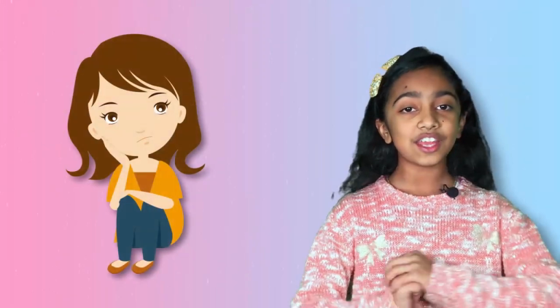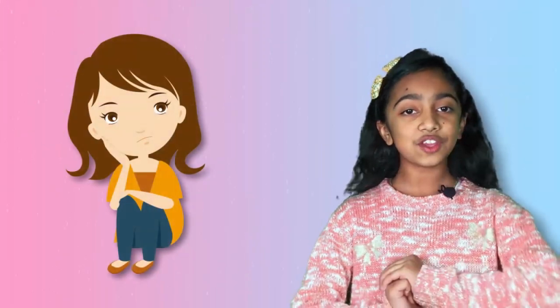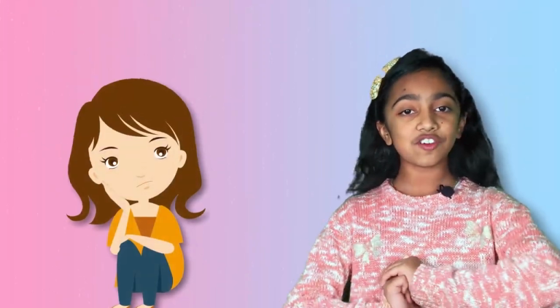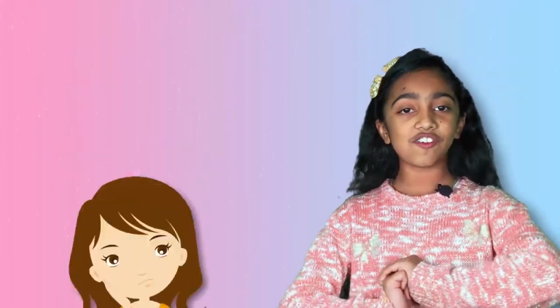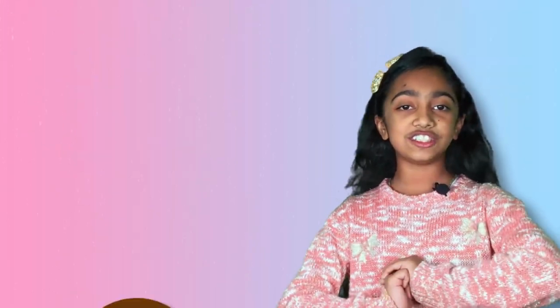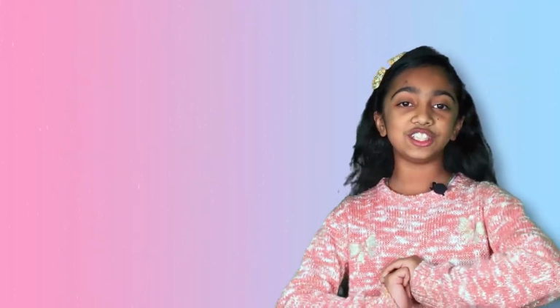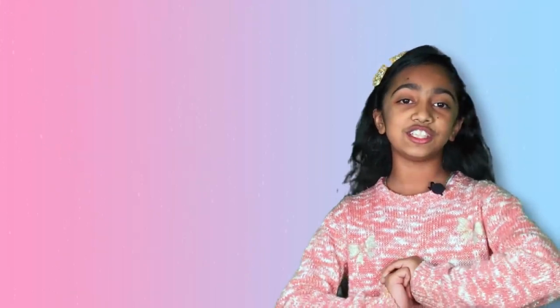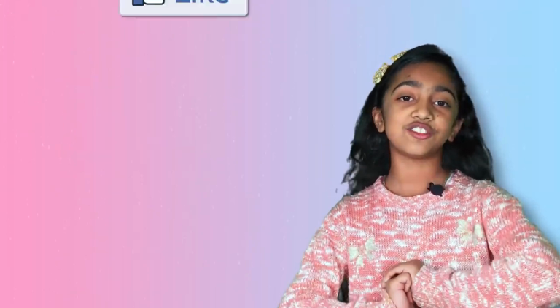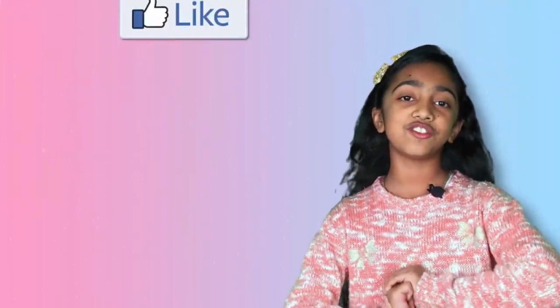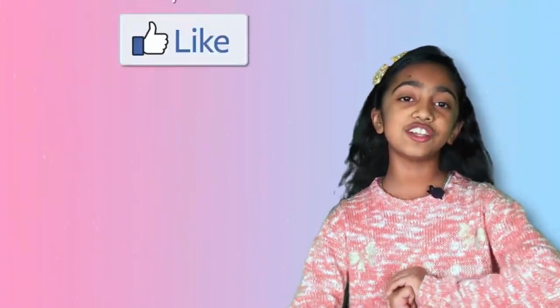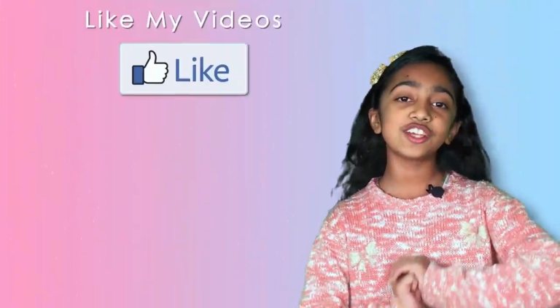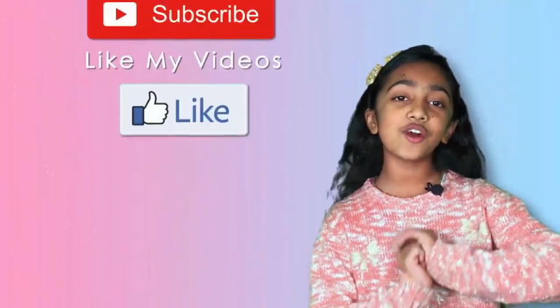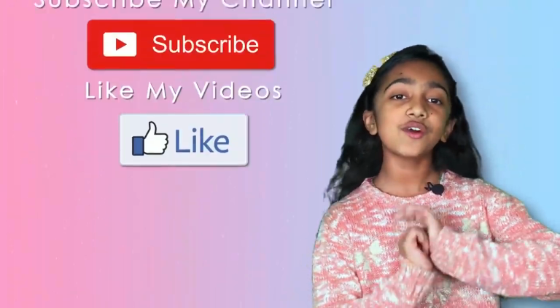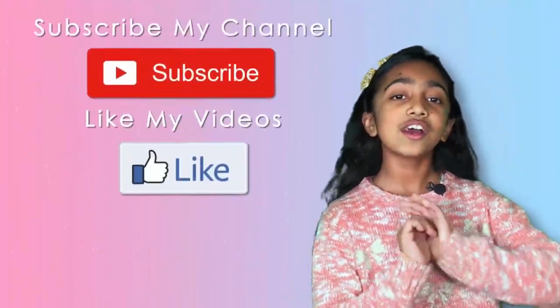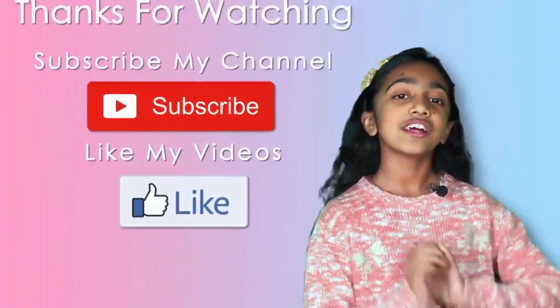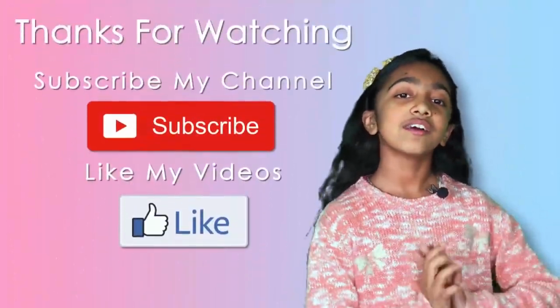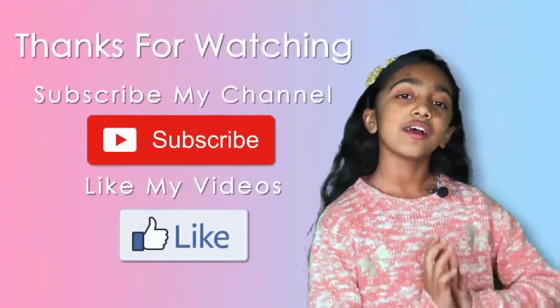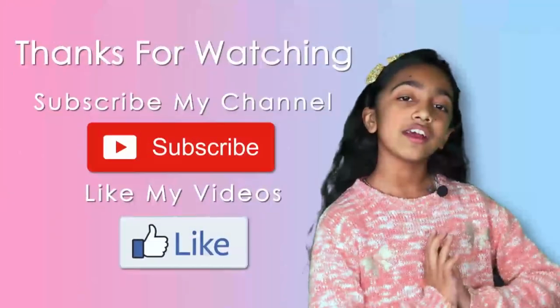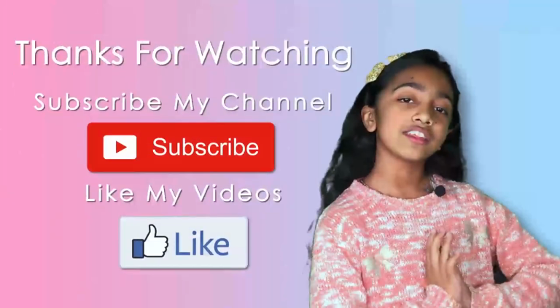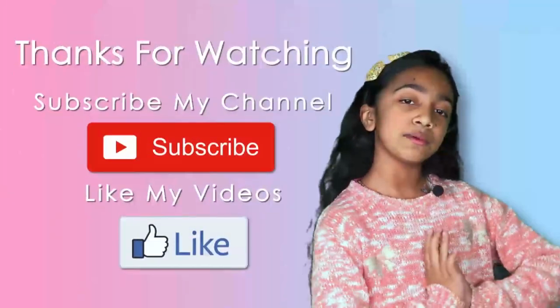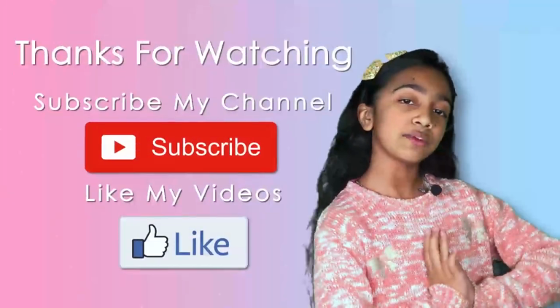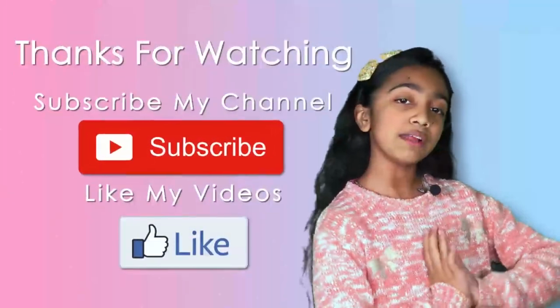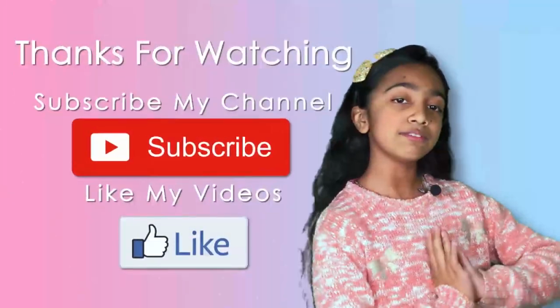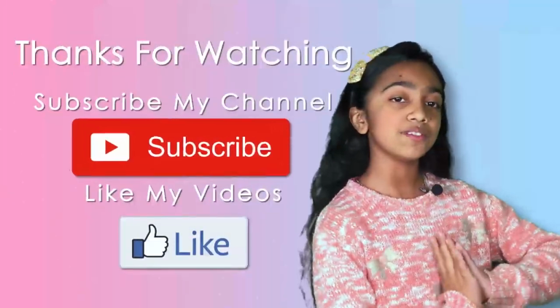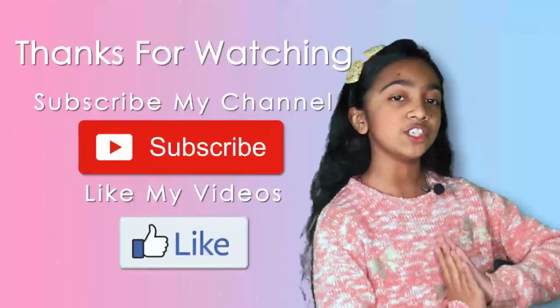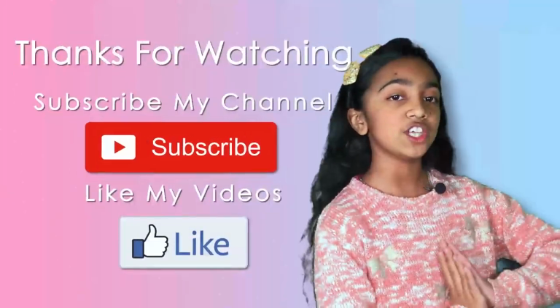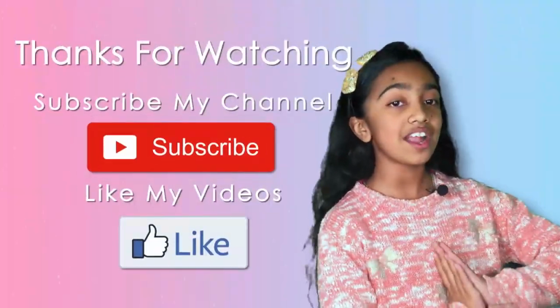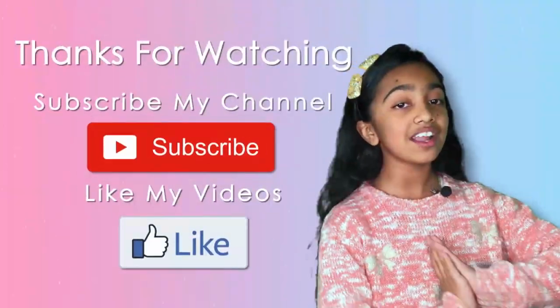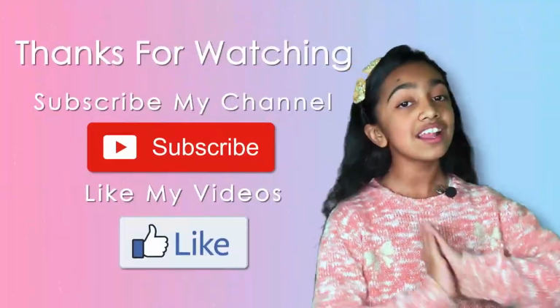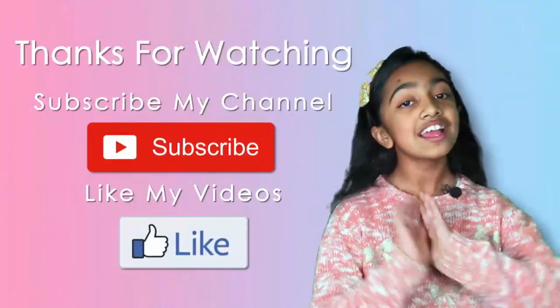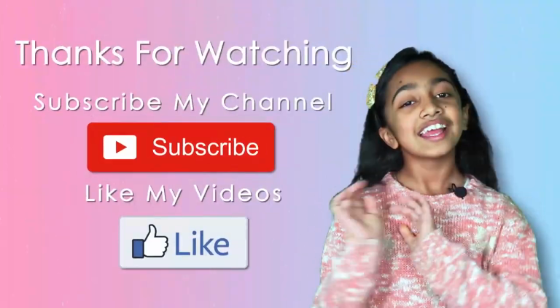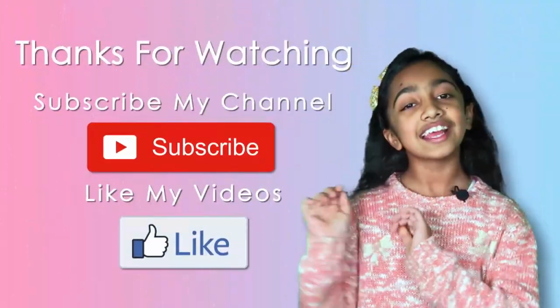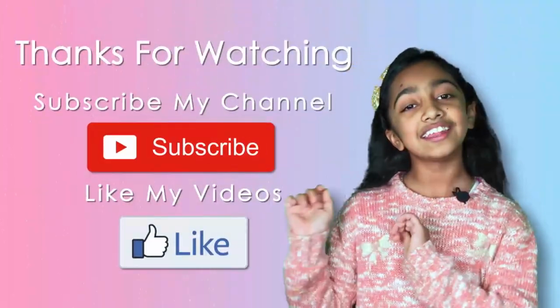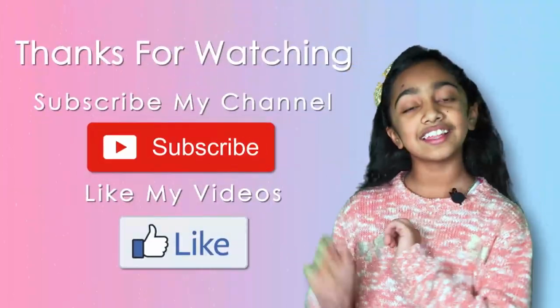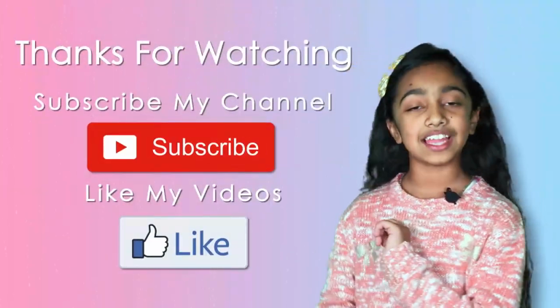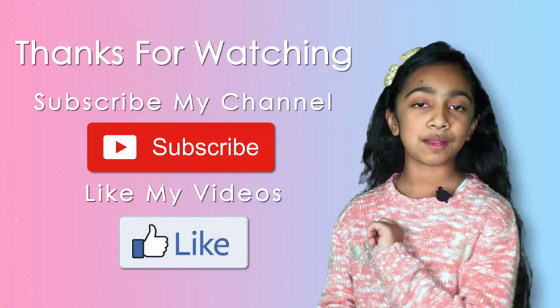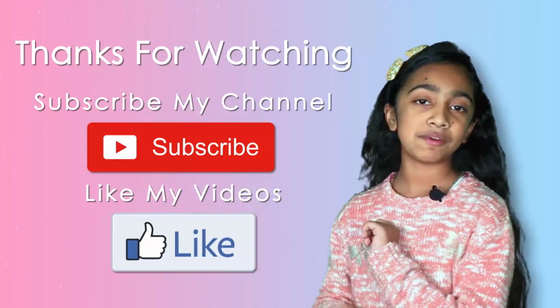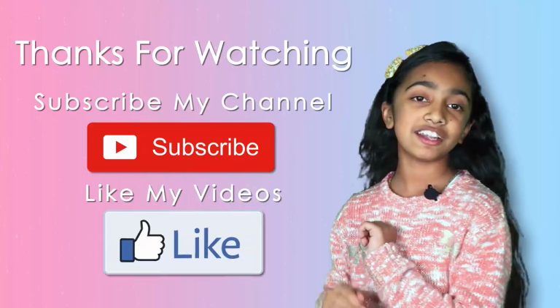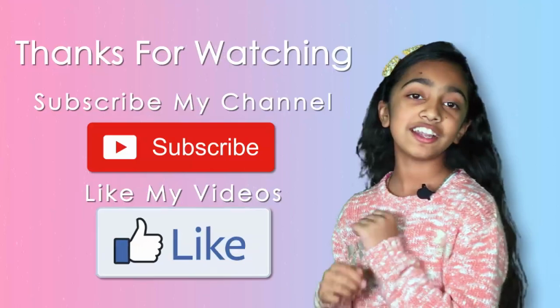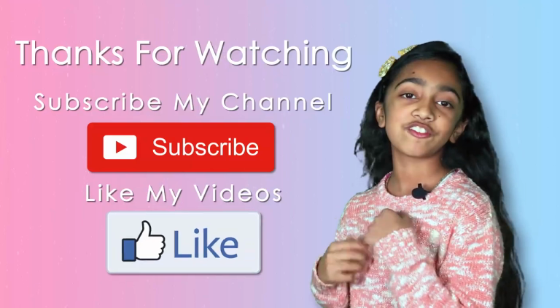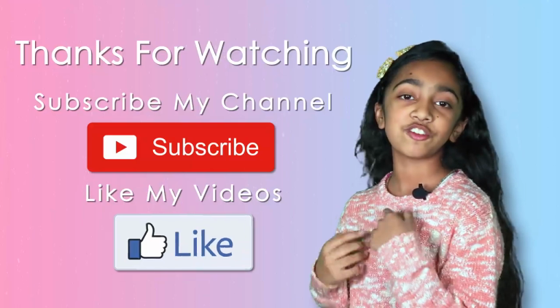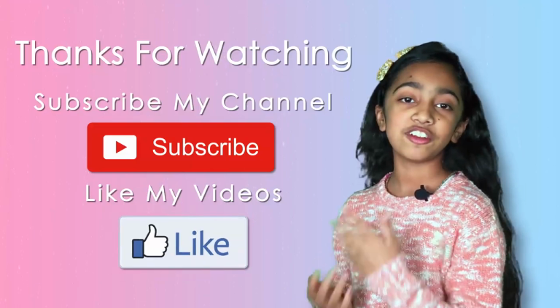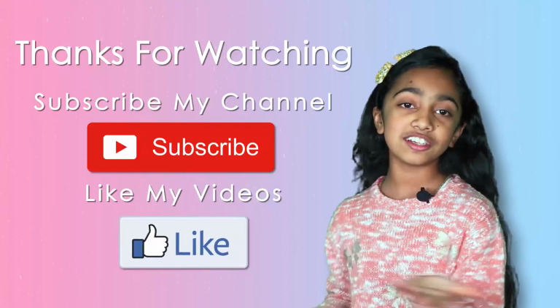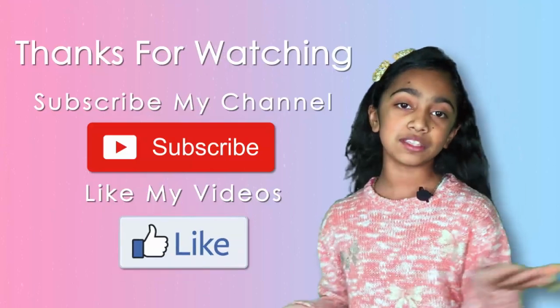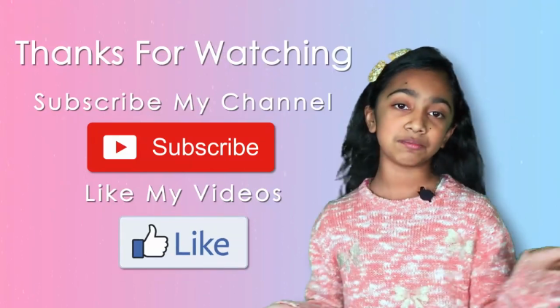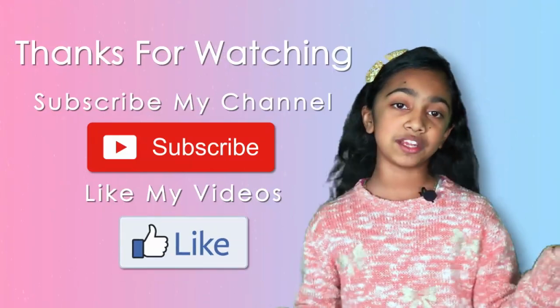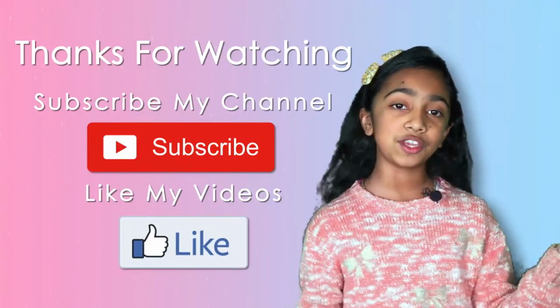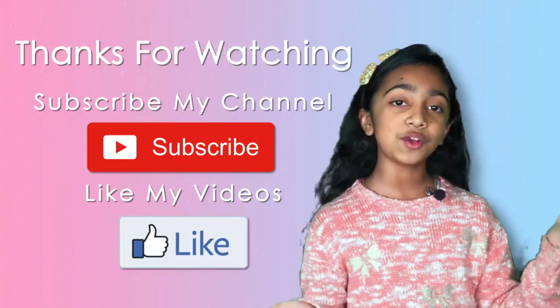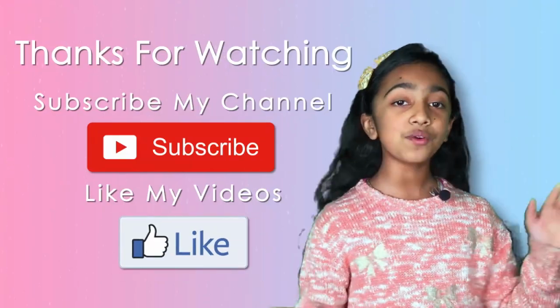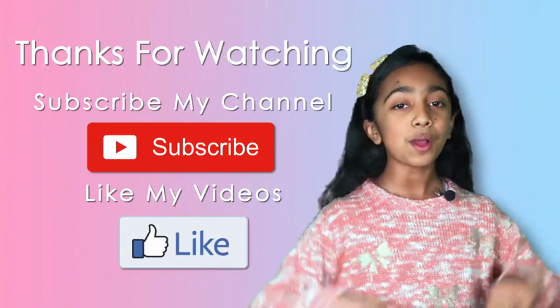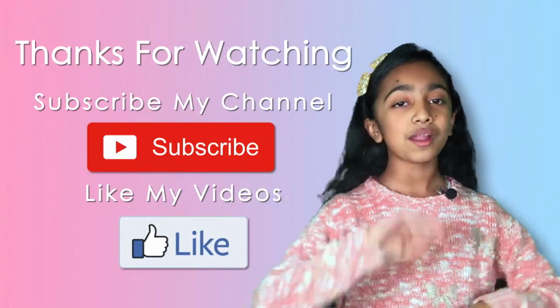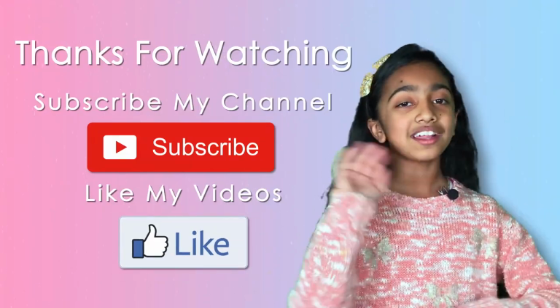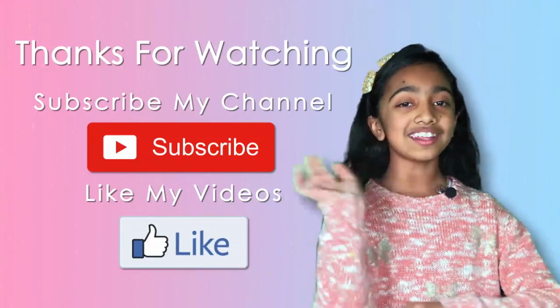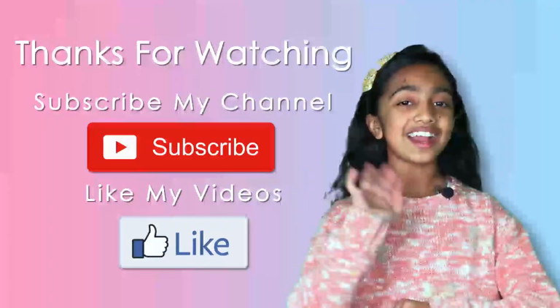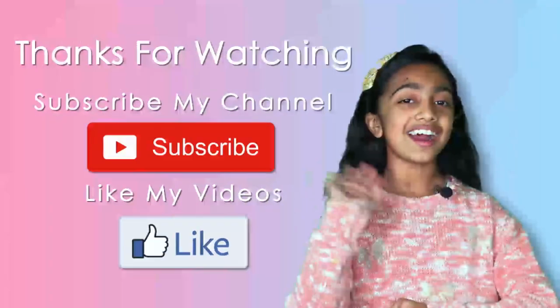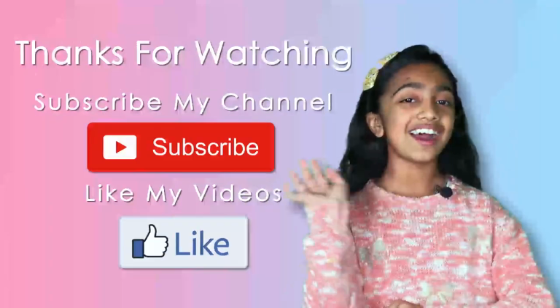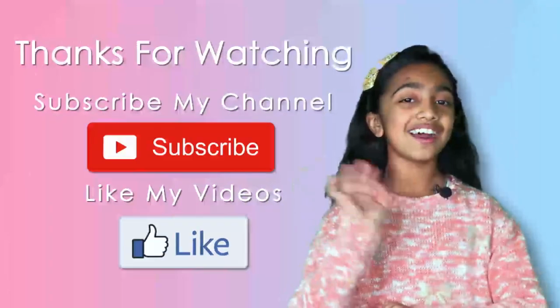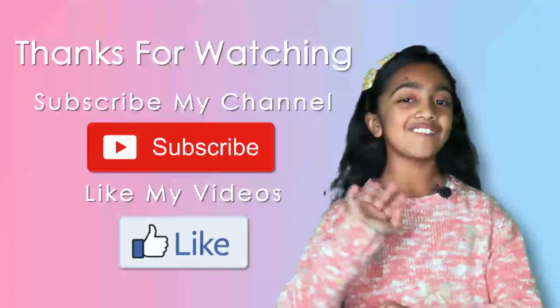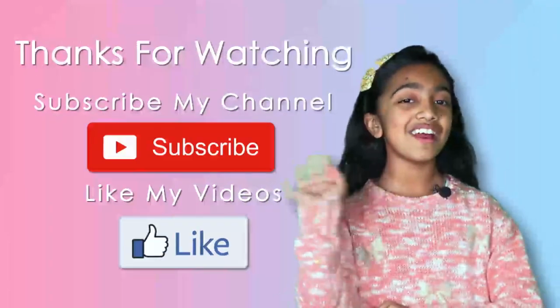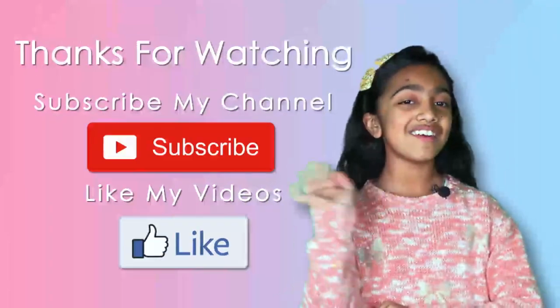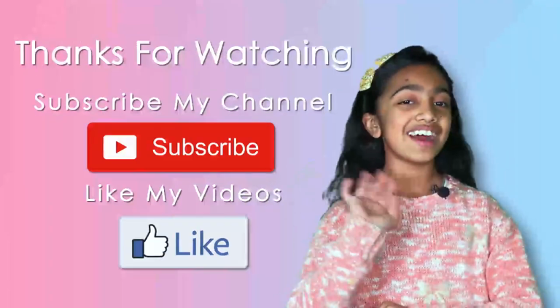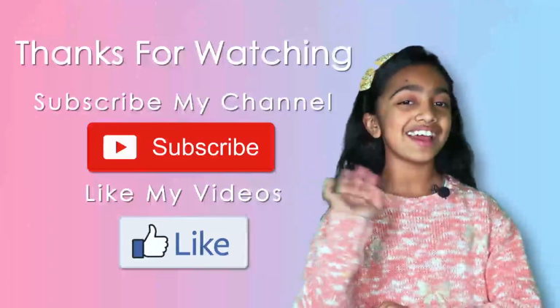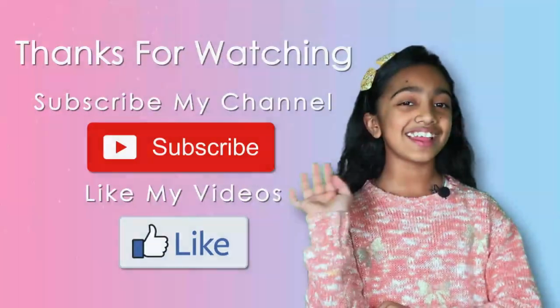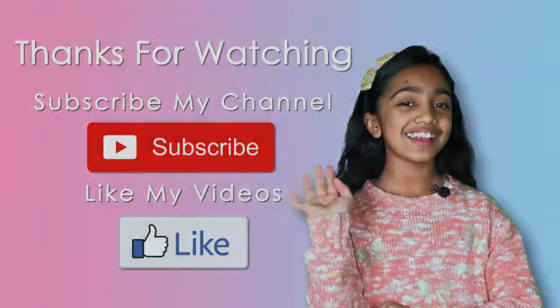Thank you for watching this video. Subscribe to my channel and hit the like button if you learned something new. Tada, bye bye!